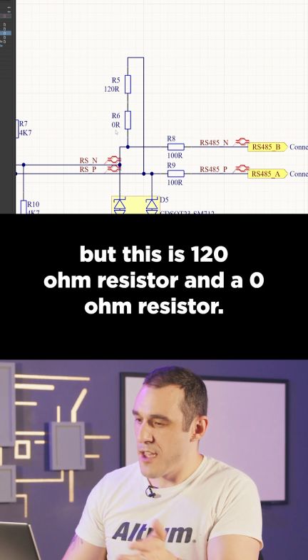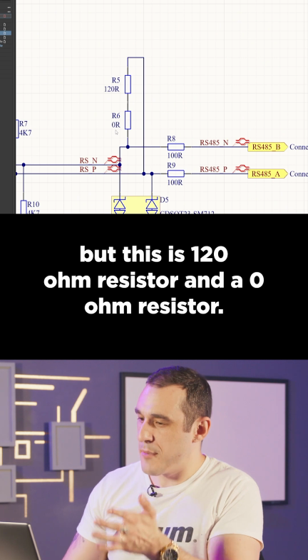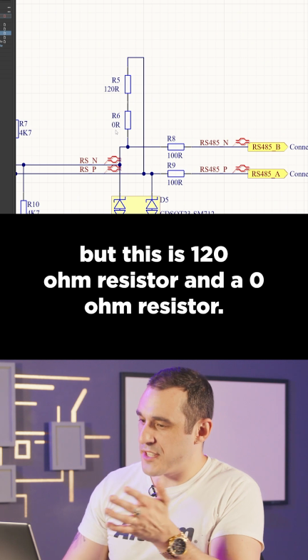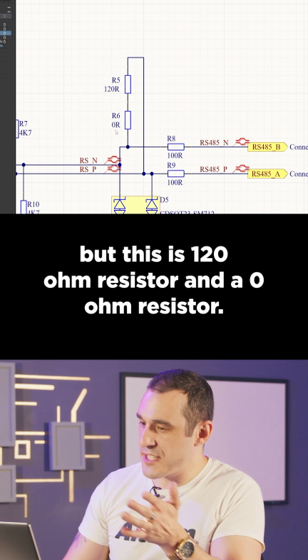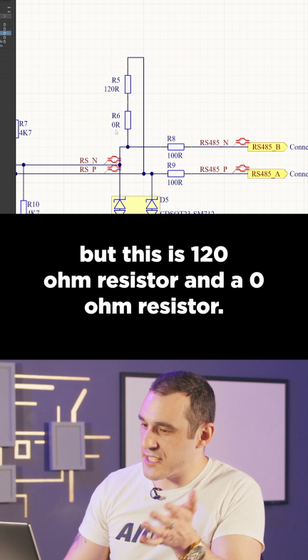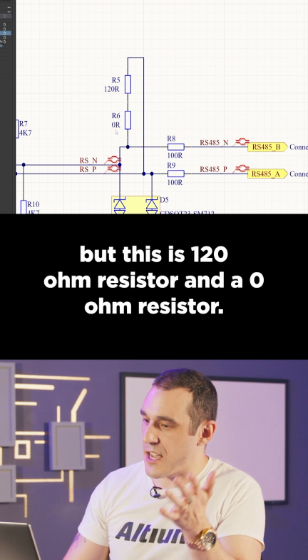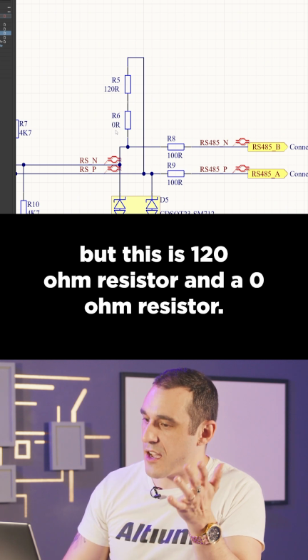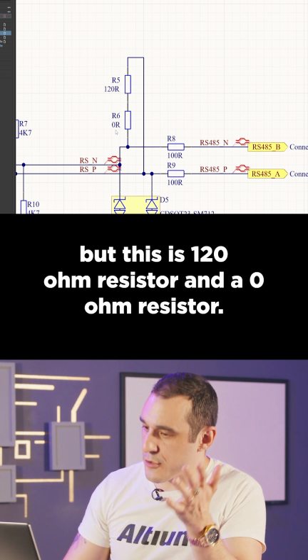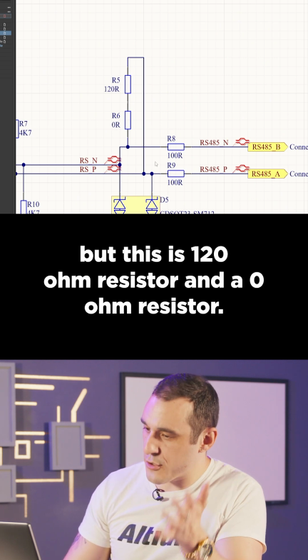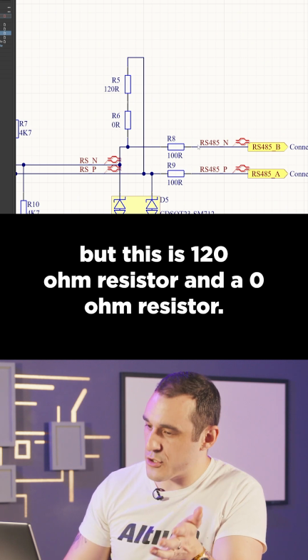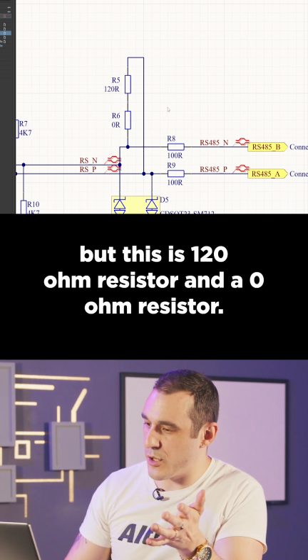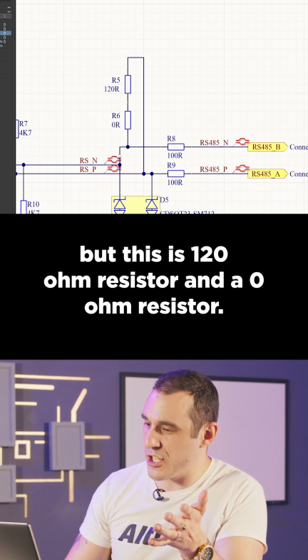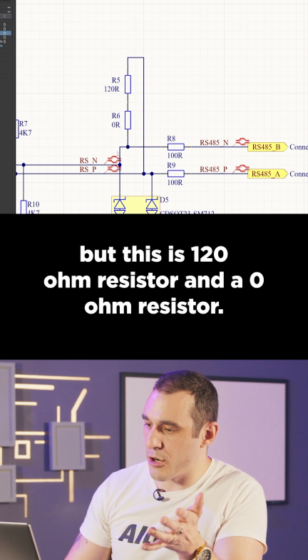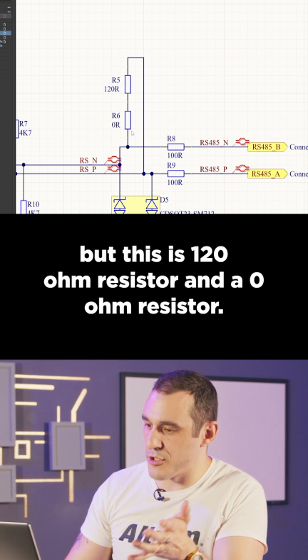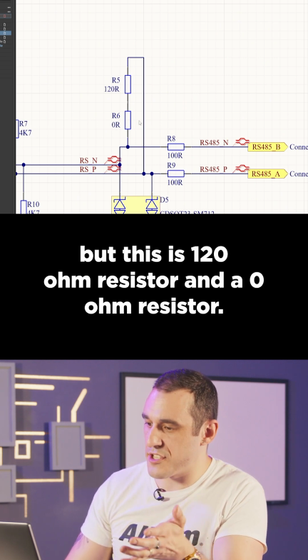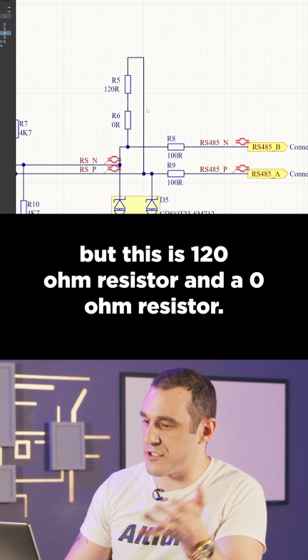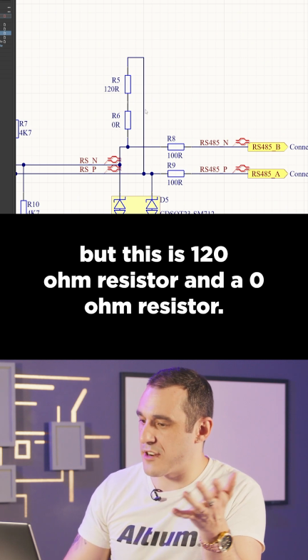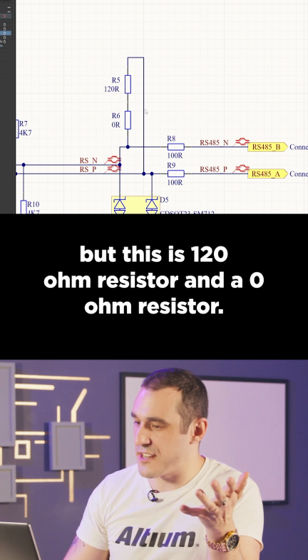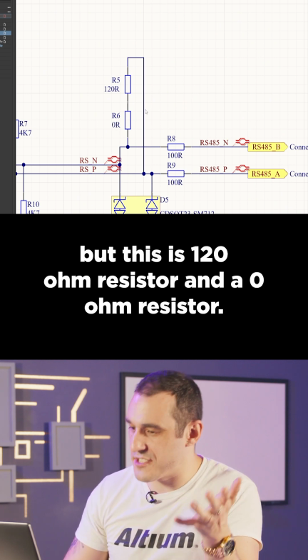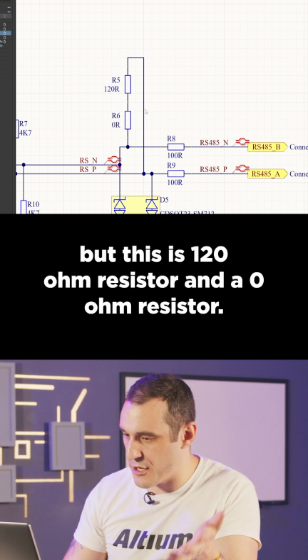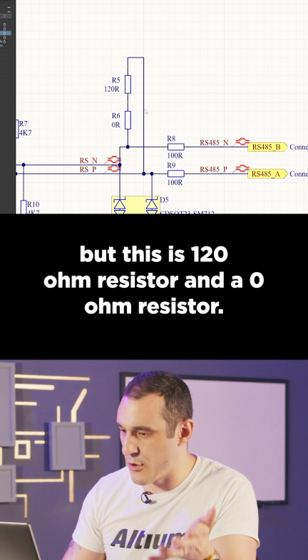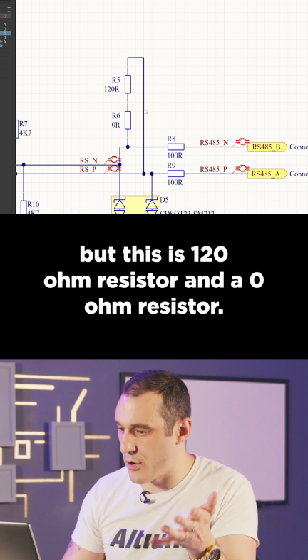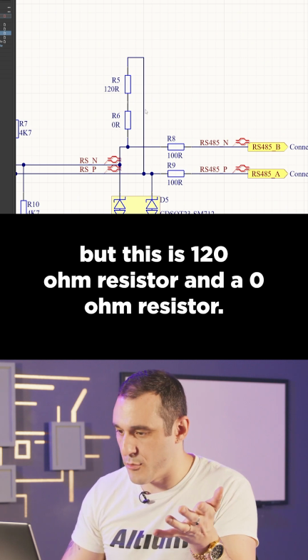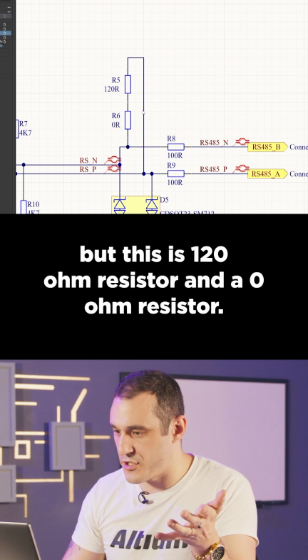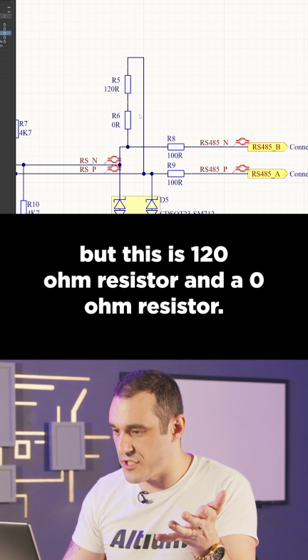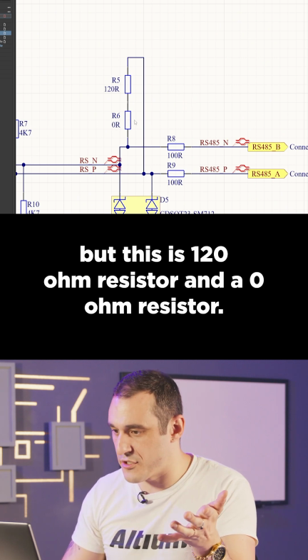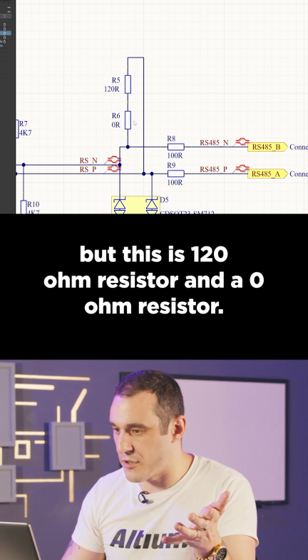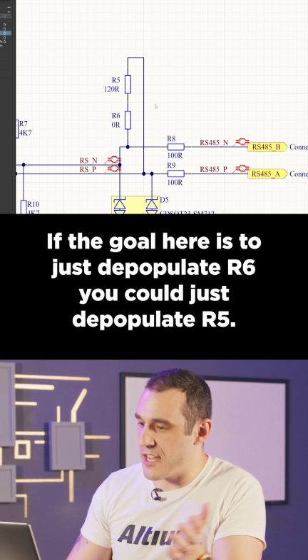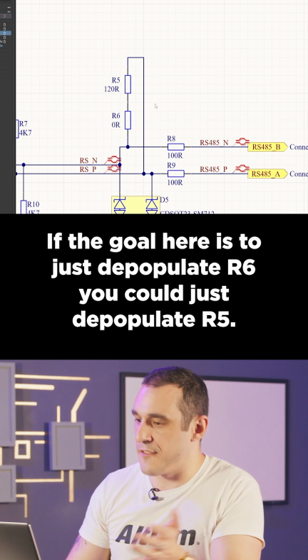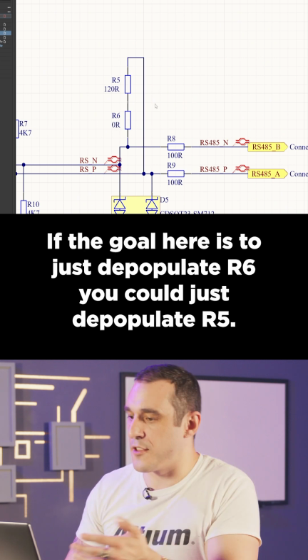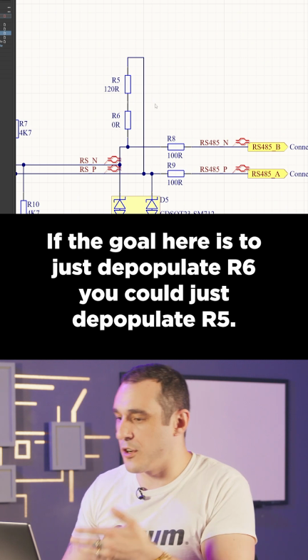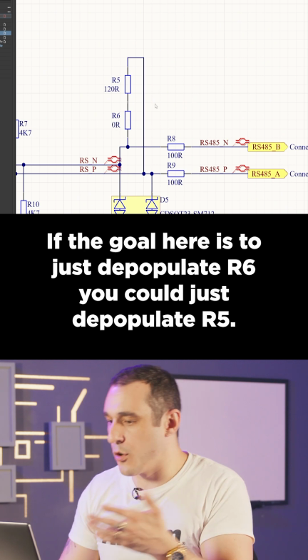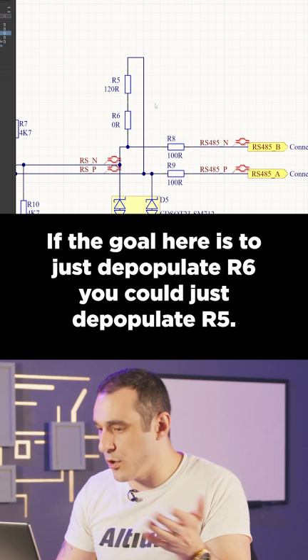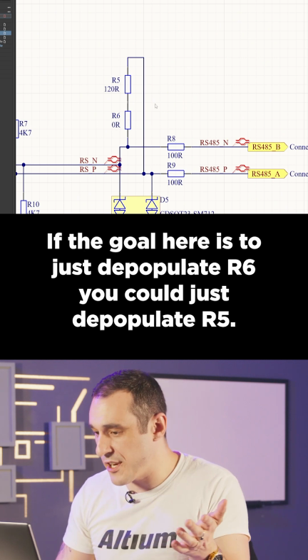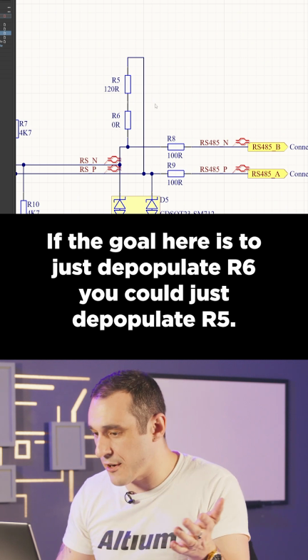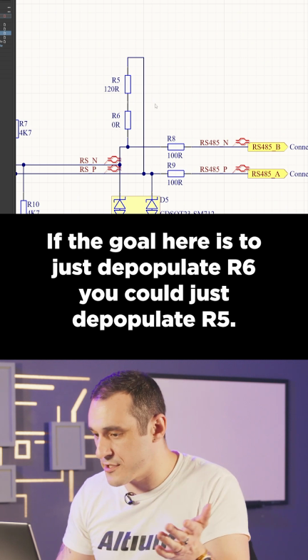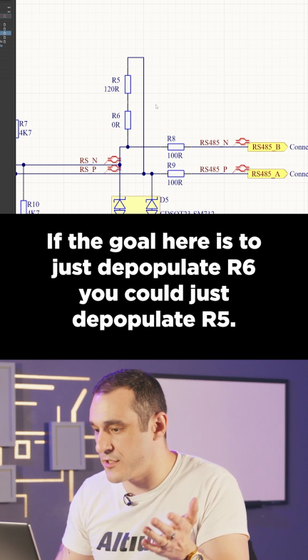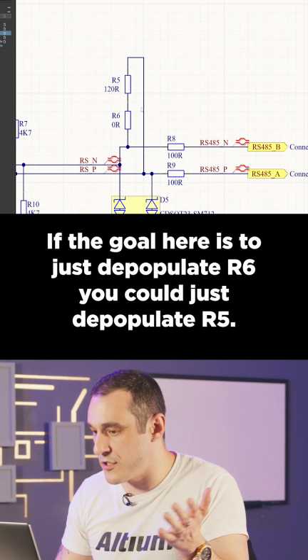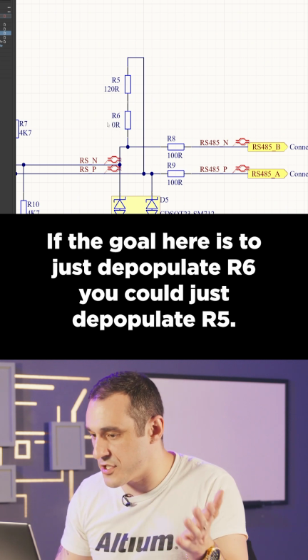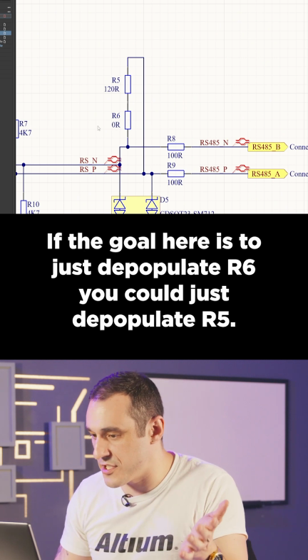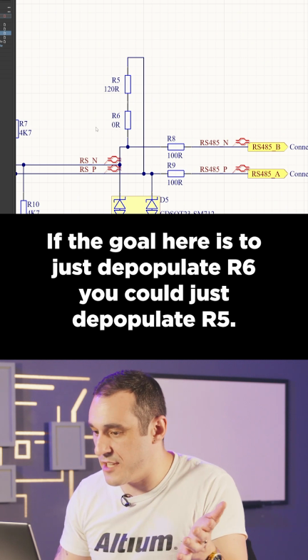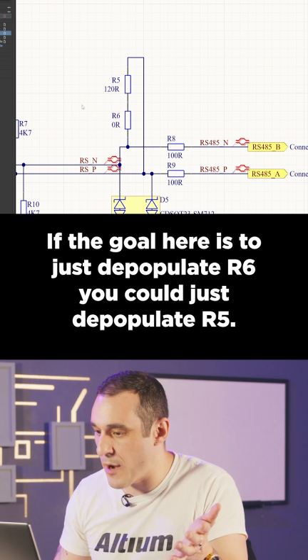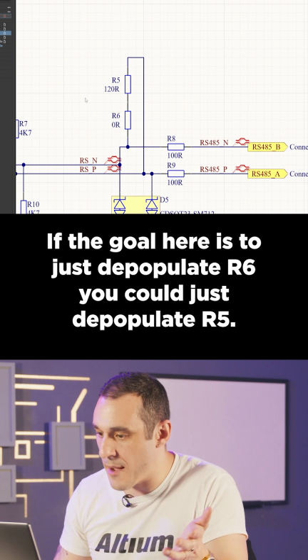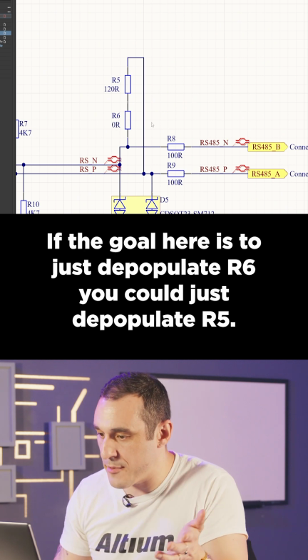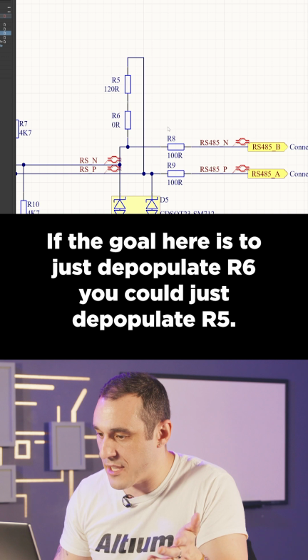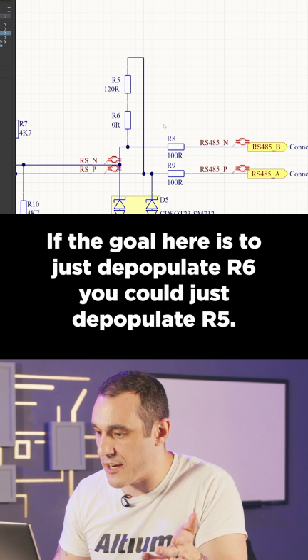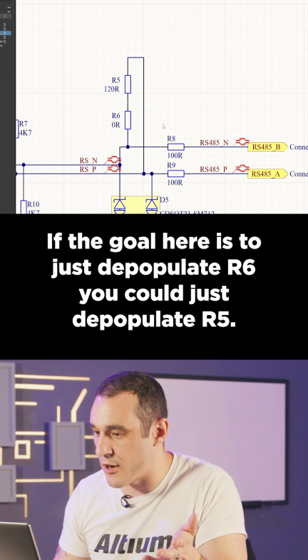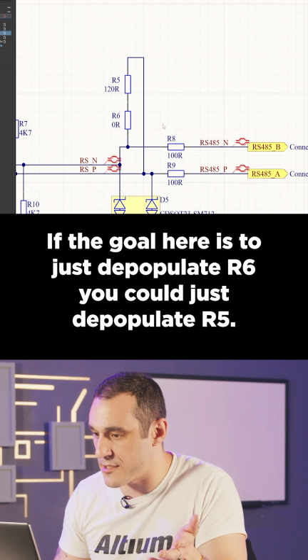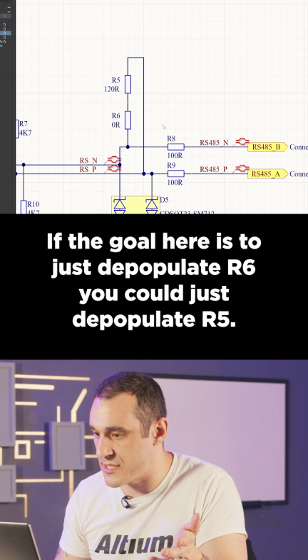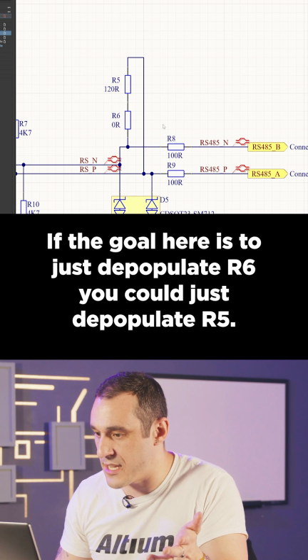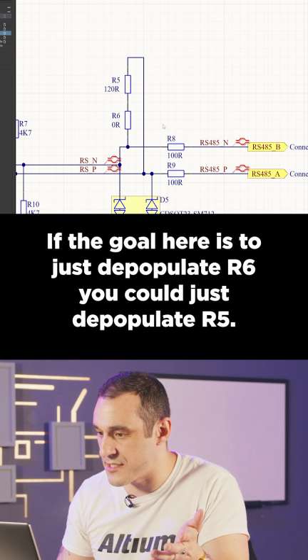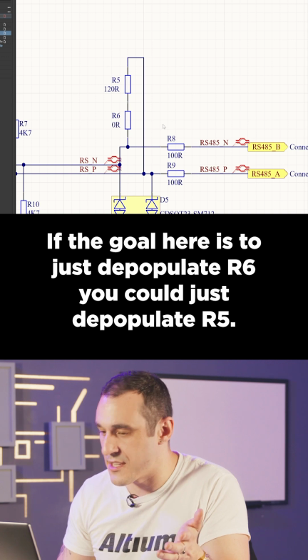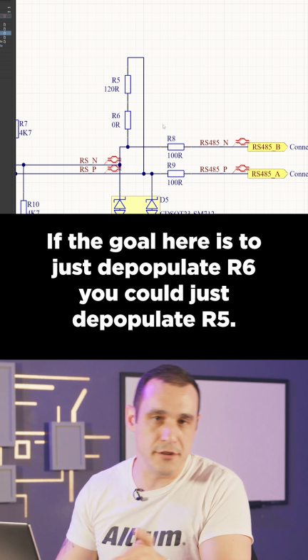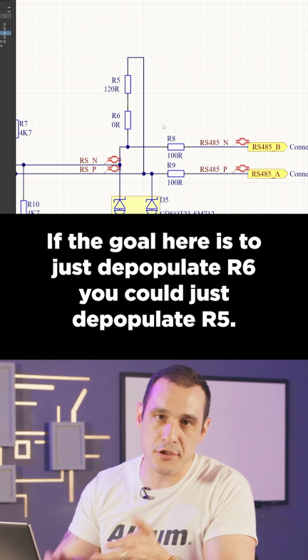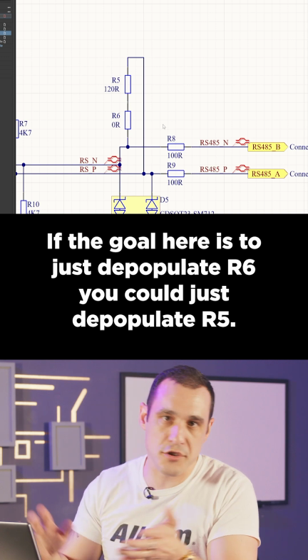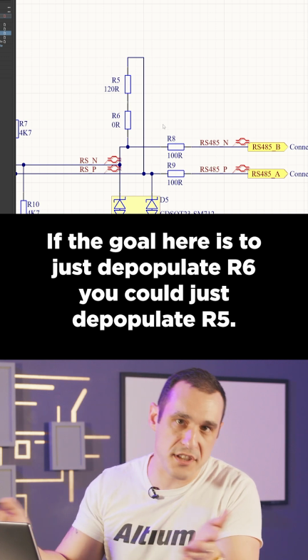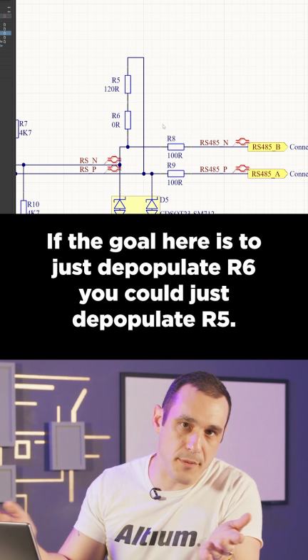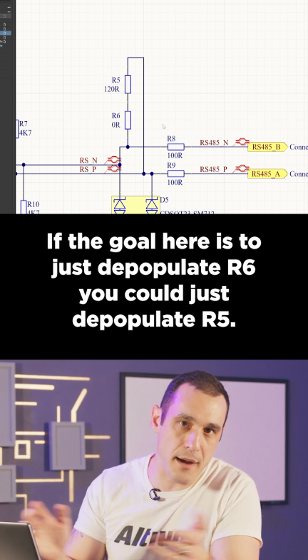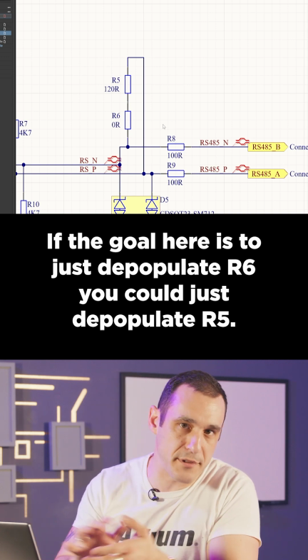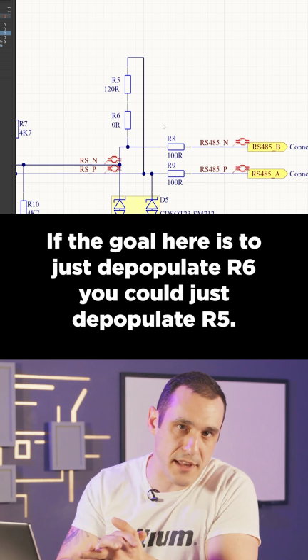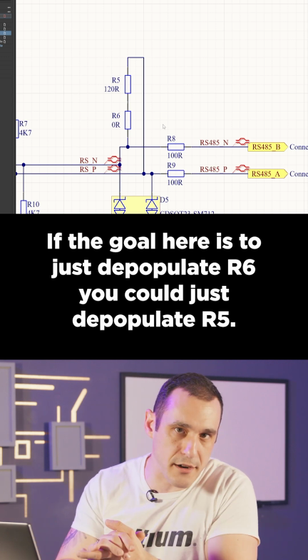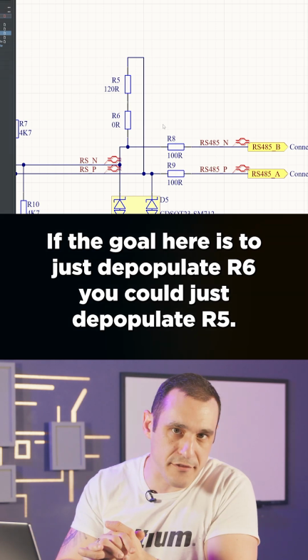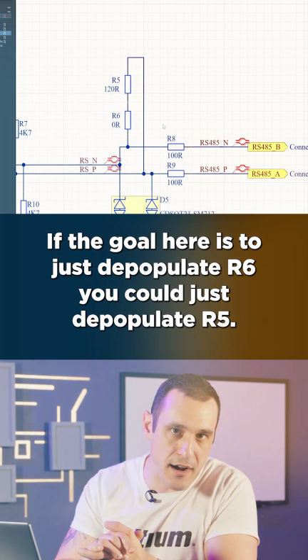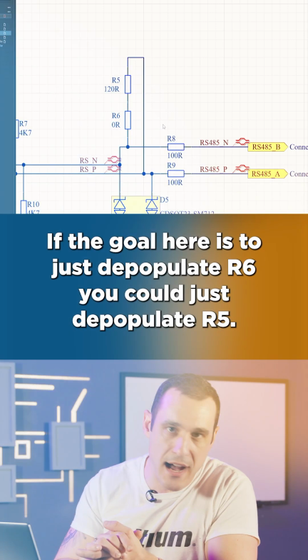I see here that you have R5 and R6 in series, but this is a 120-ohm resistor and a 0-ohm resistor. If the goal here is to just depopulate R6, you could just depopulate R5.